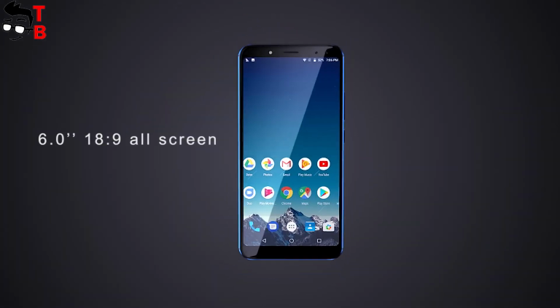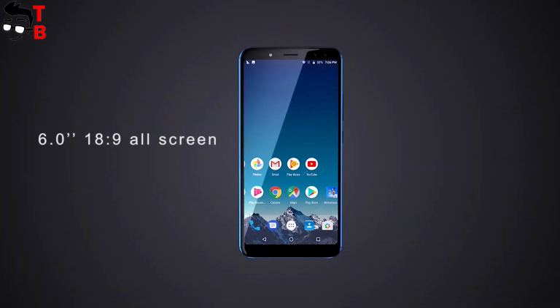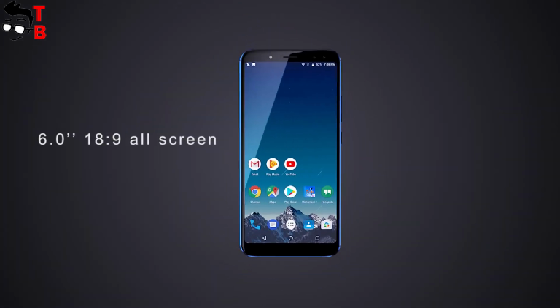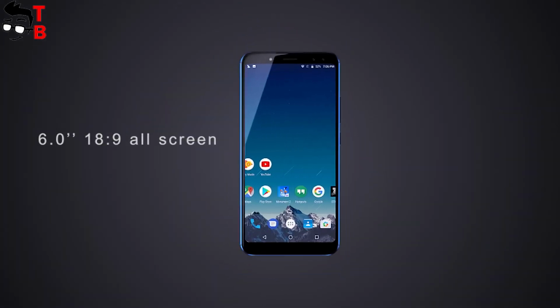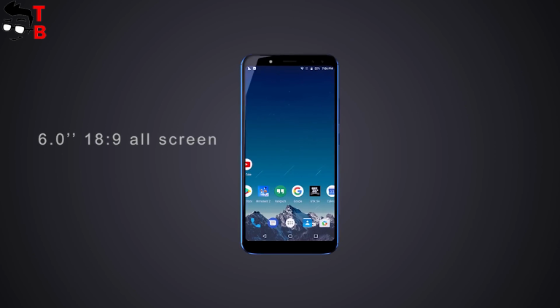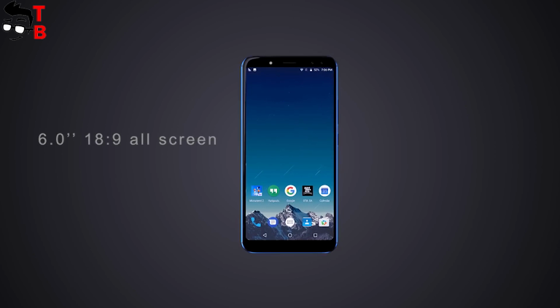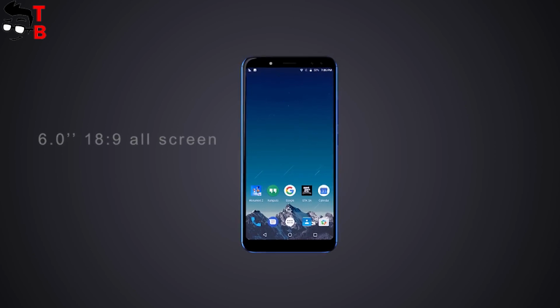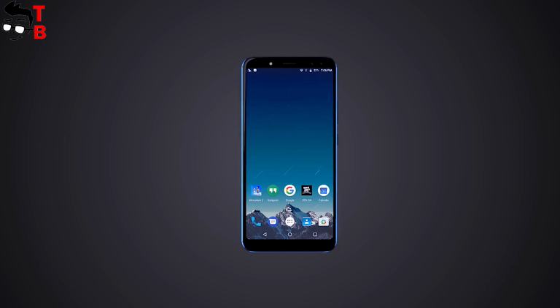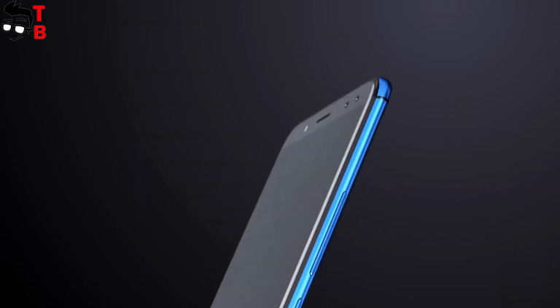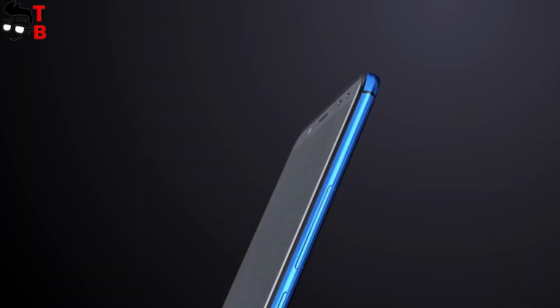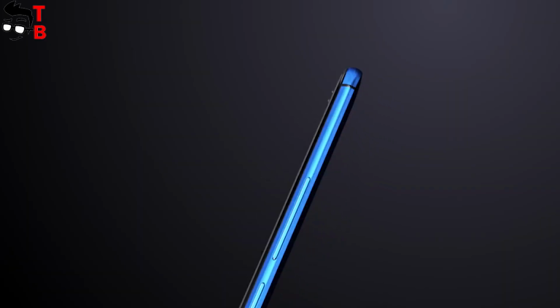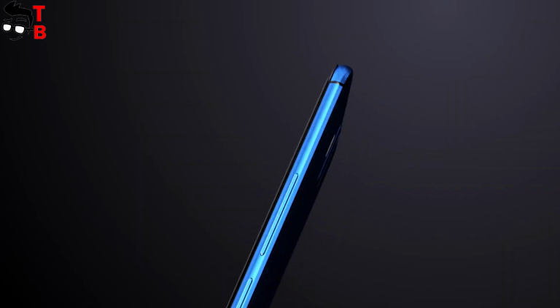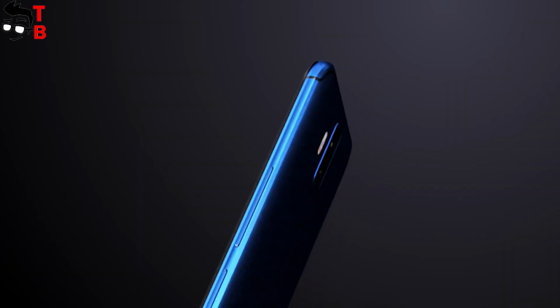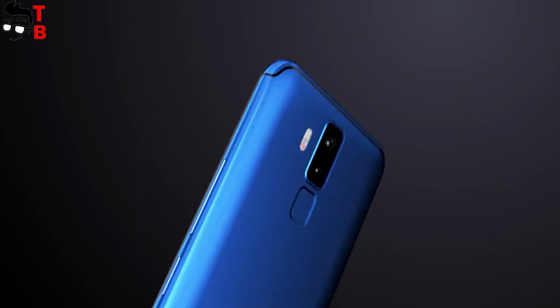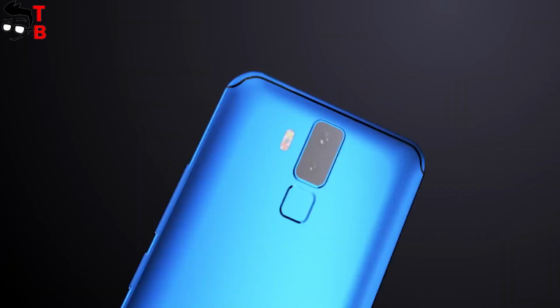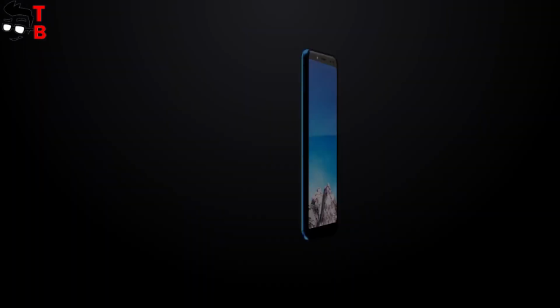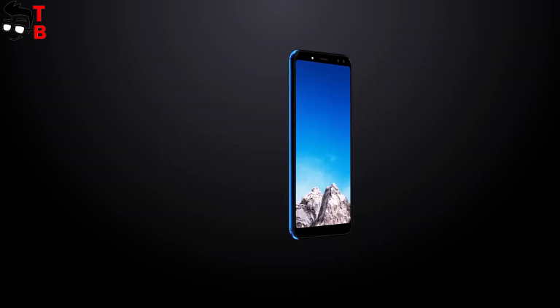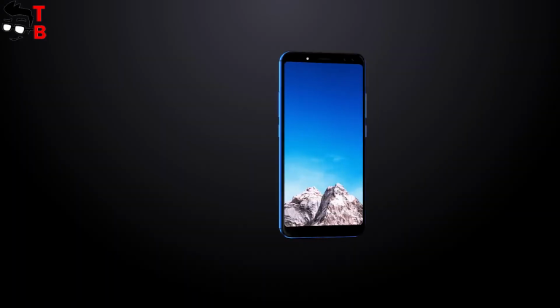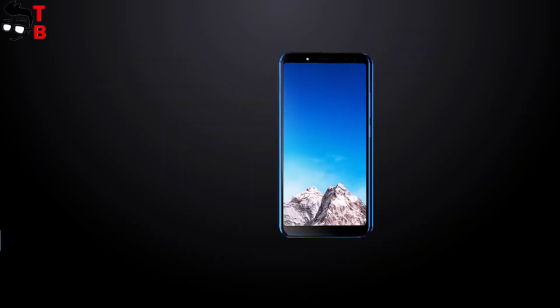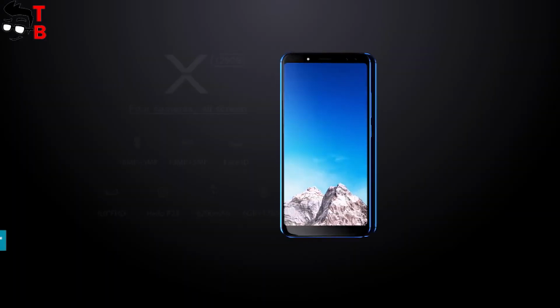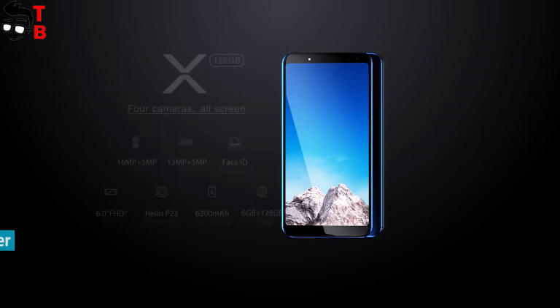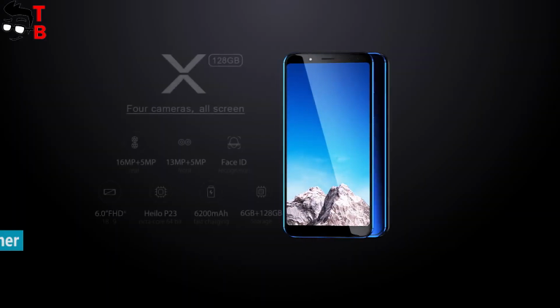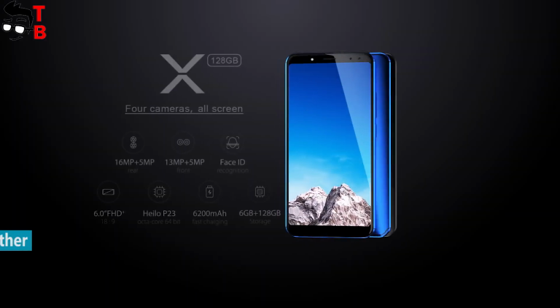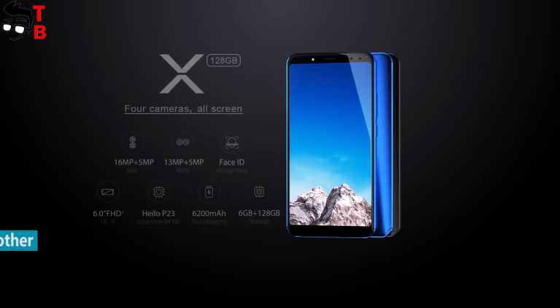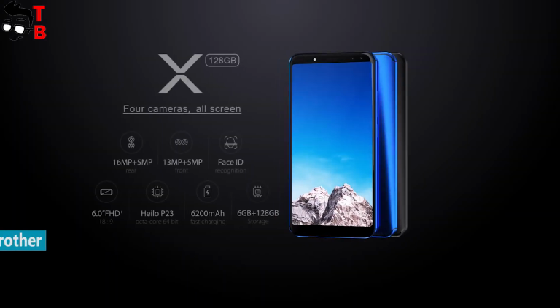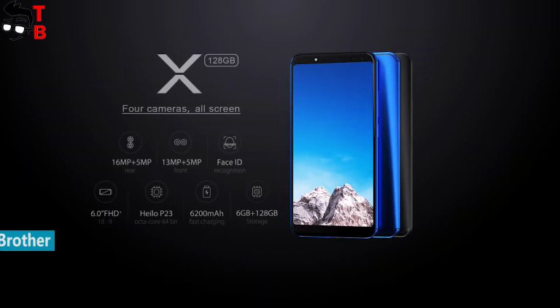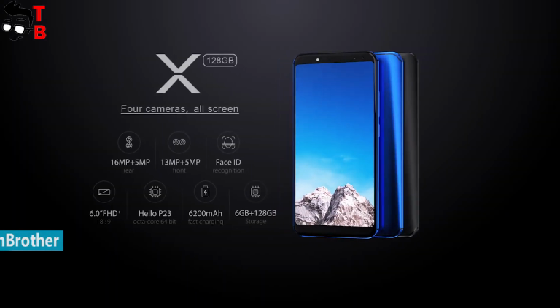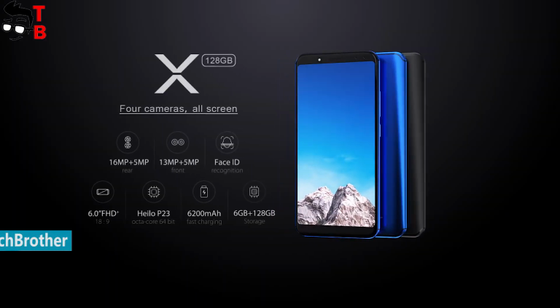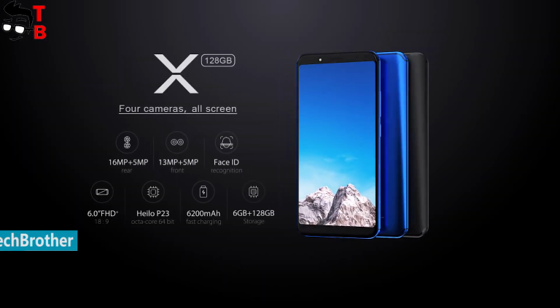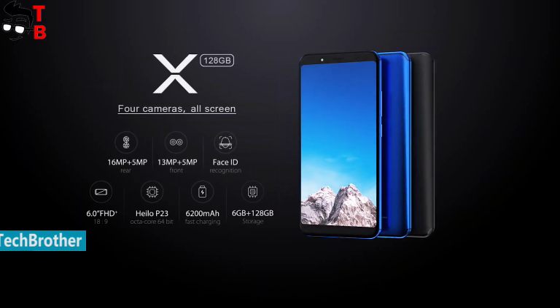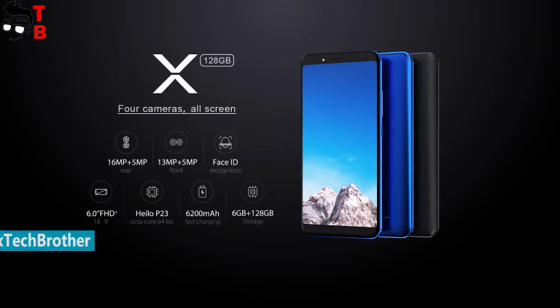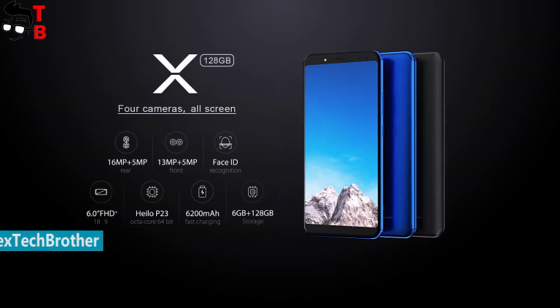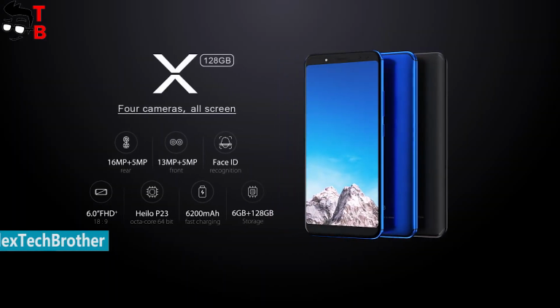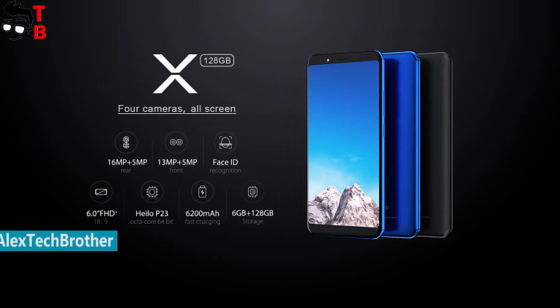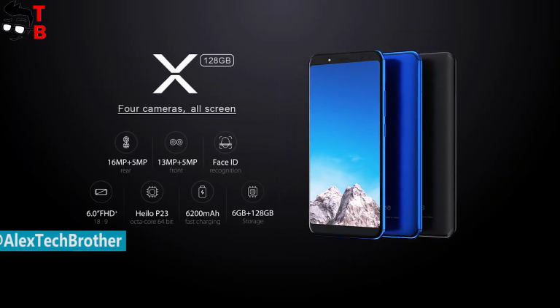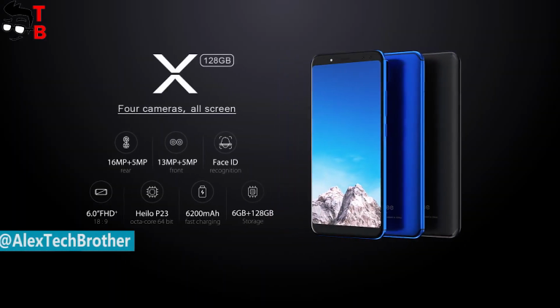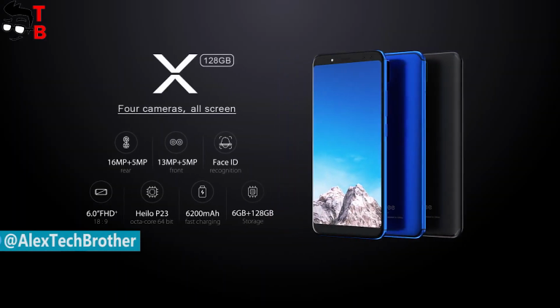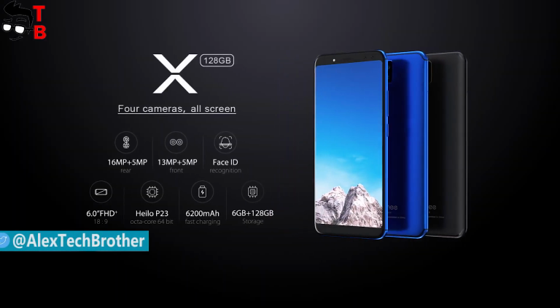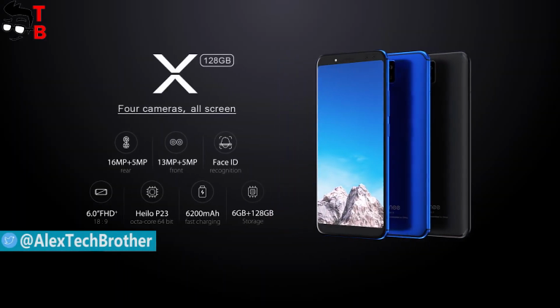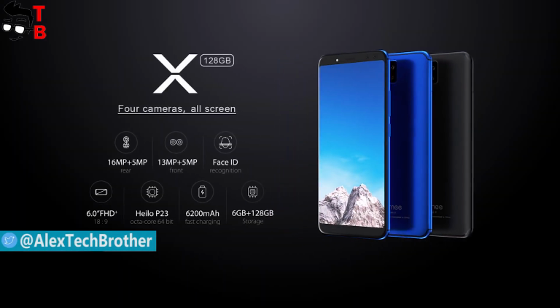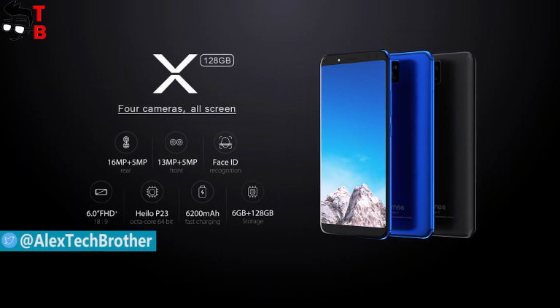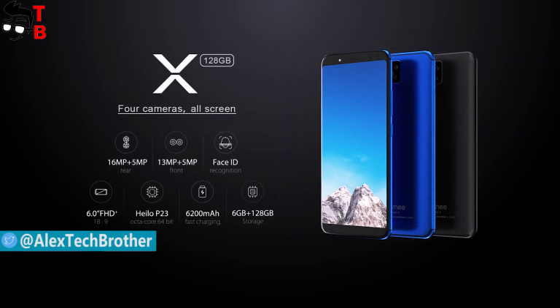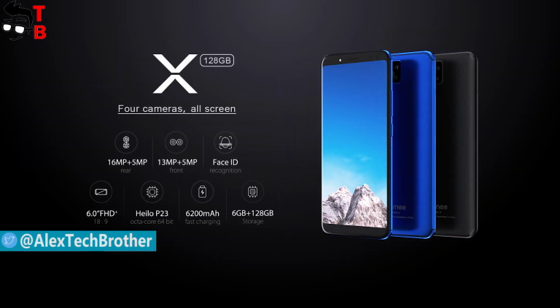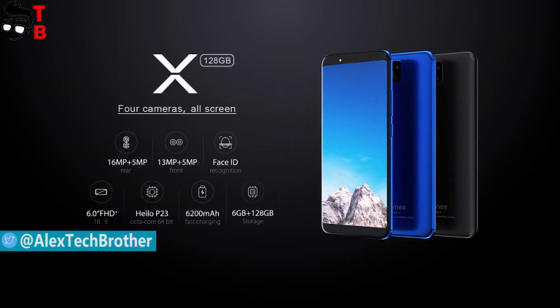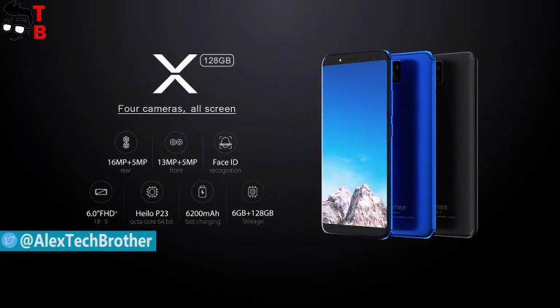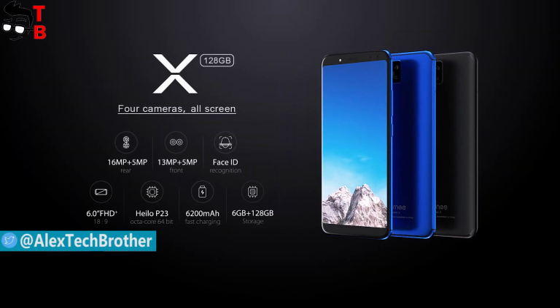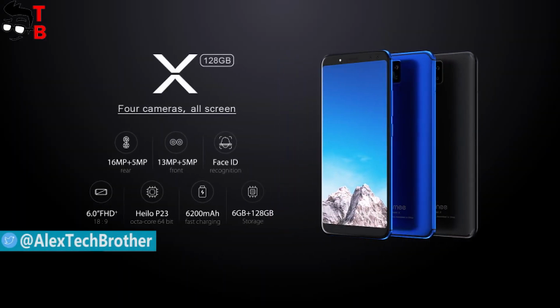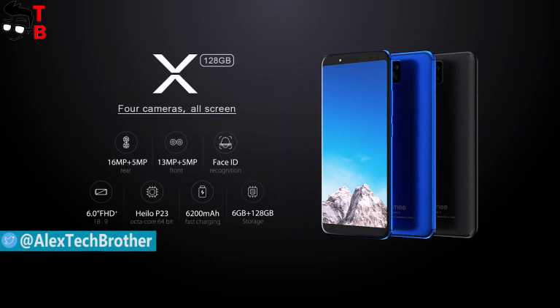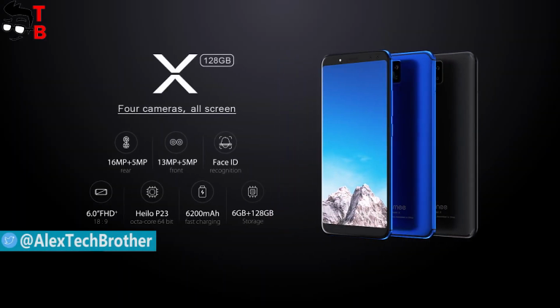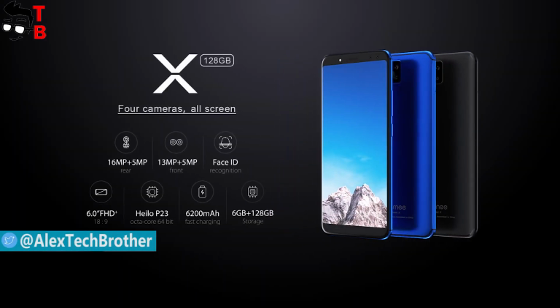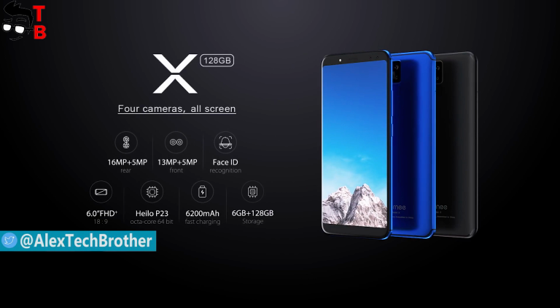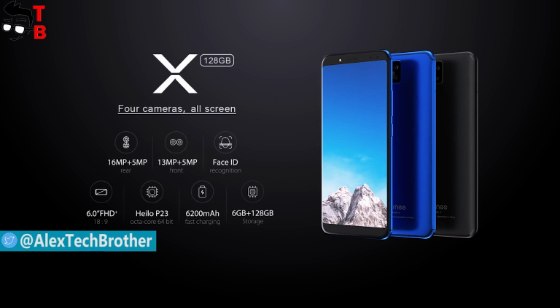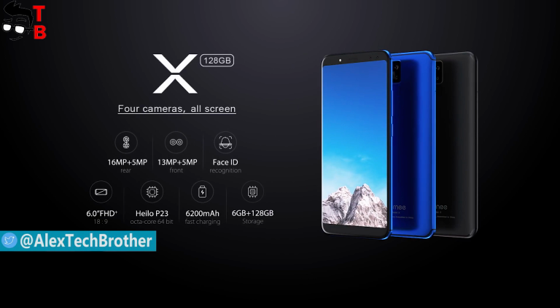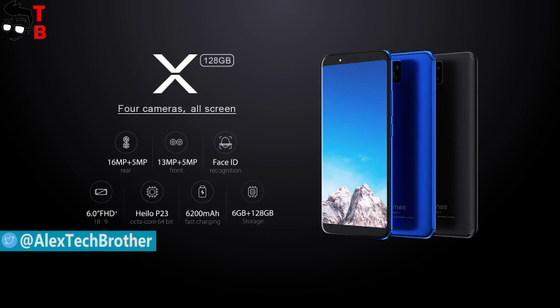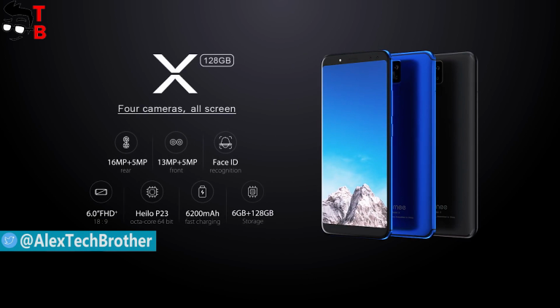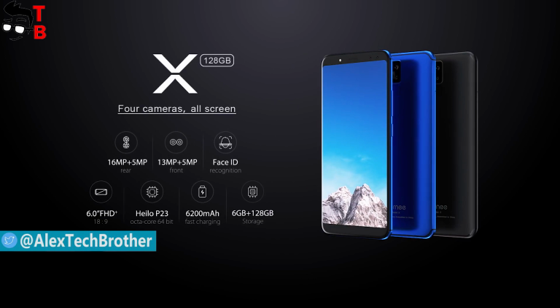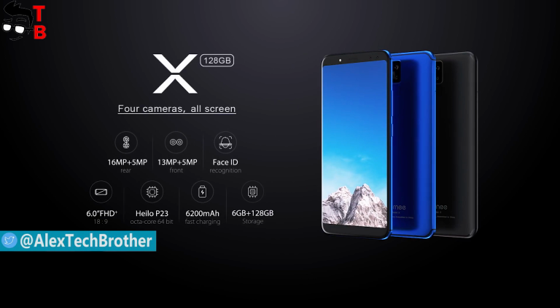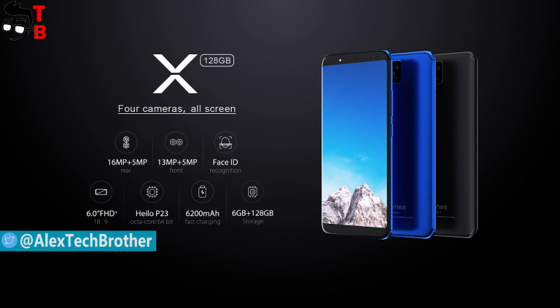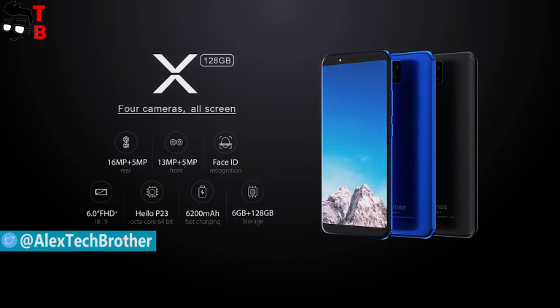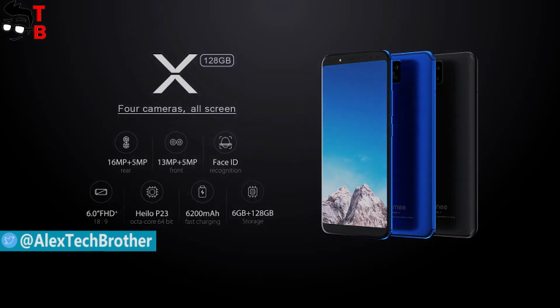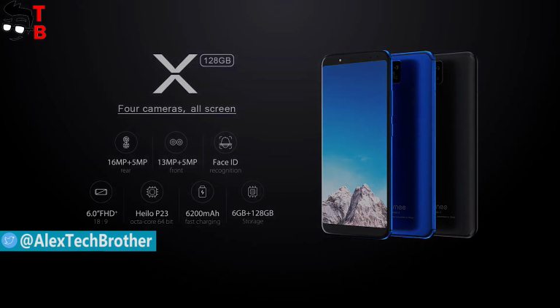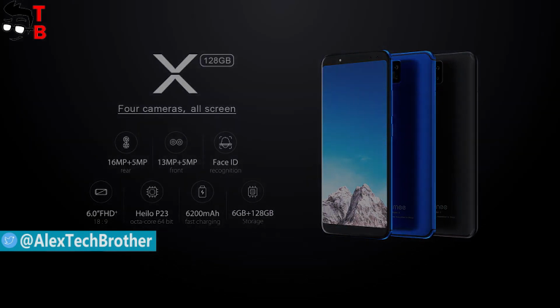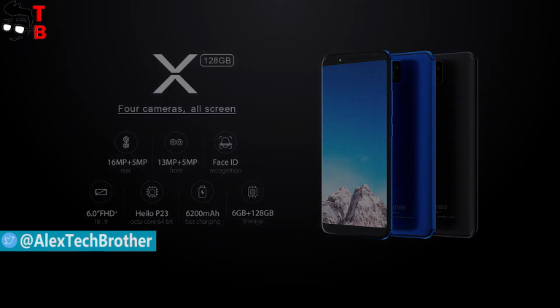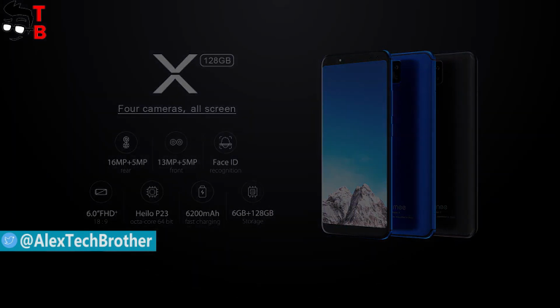Yesterday, the company announced another bezel-less smartphone called Vernee X. Please do not confuse it with Vernee Apollo X — they are different smartphones.